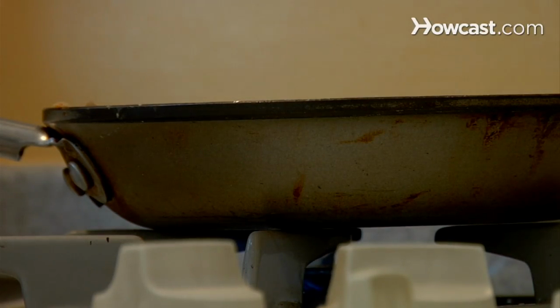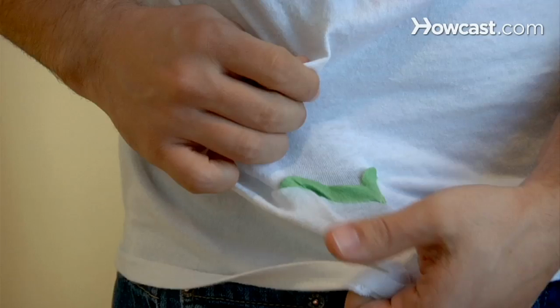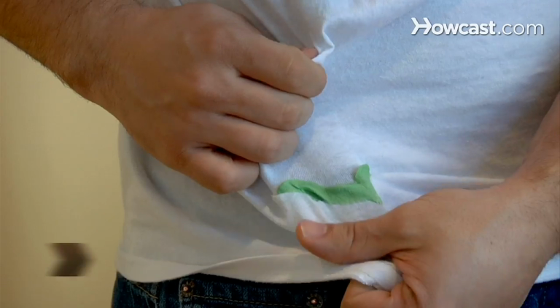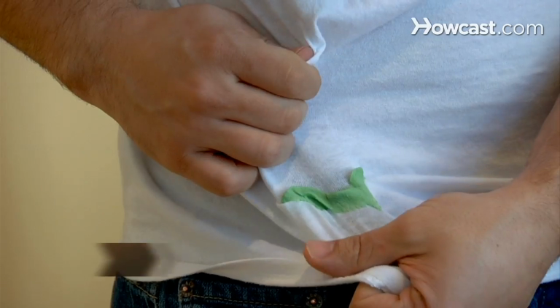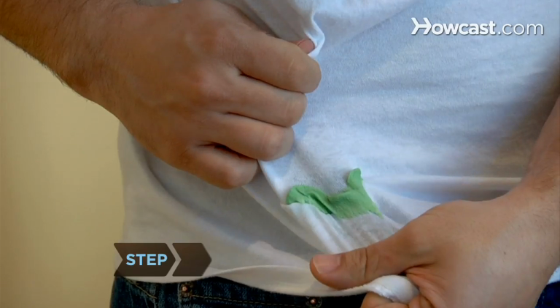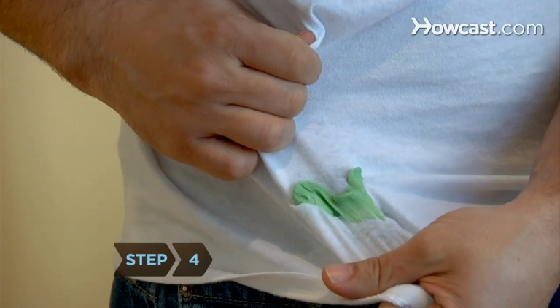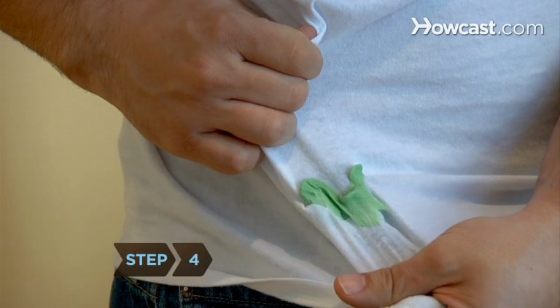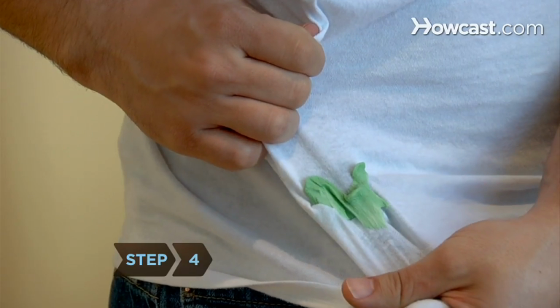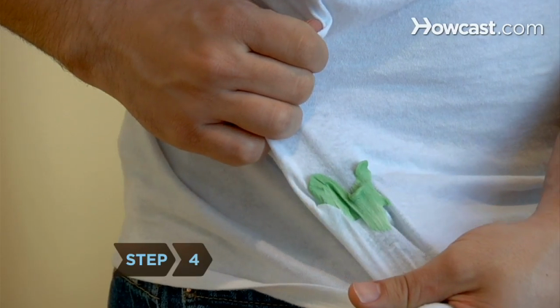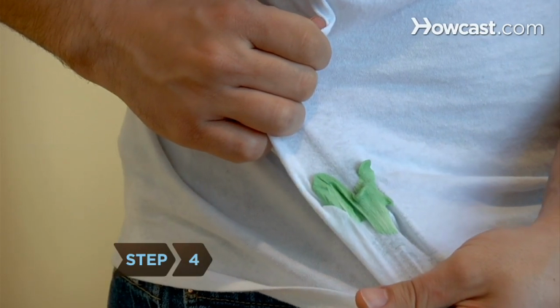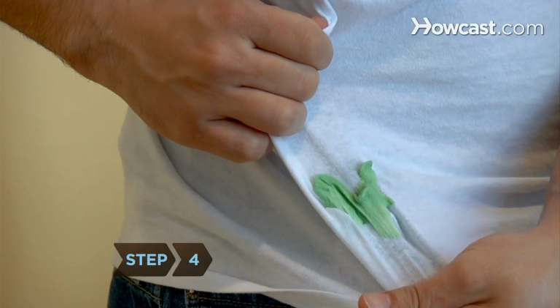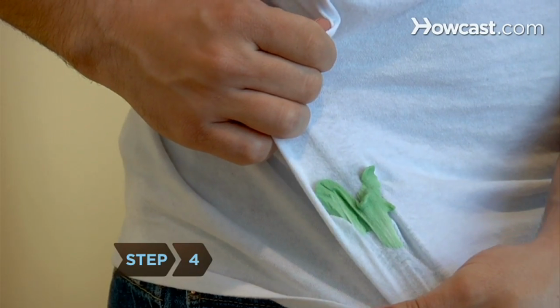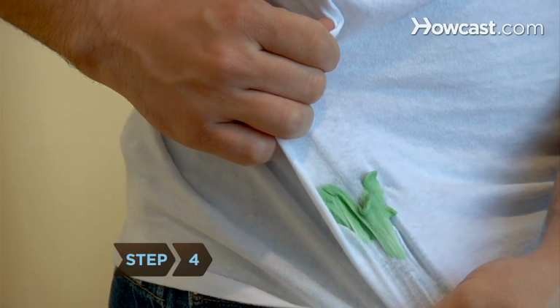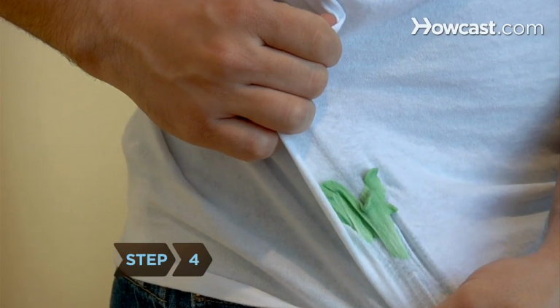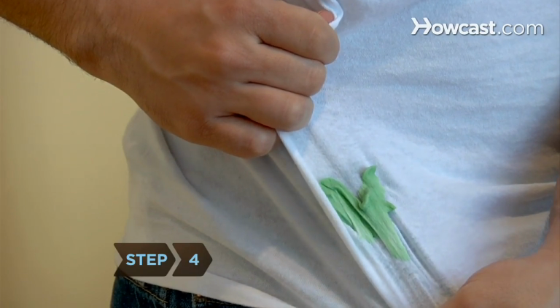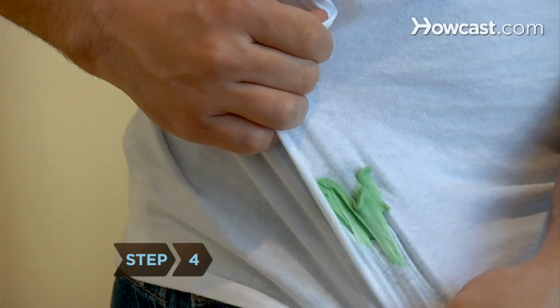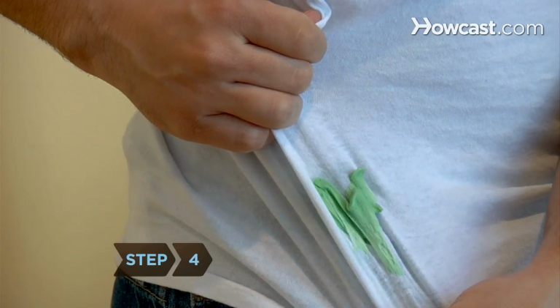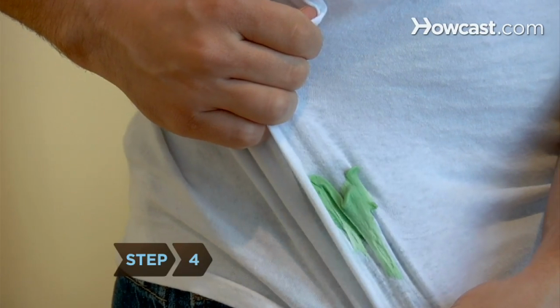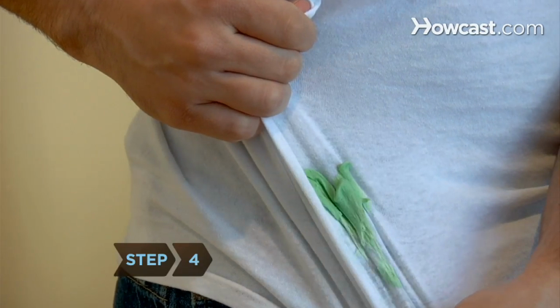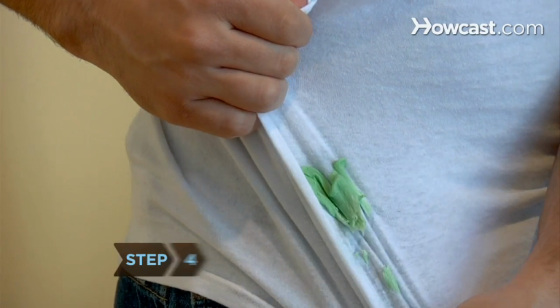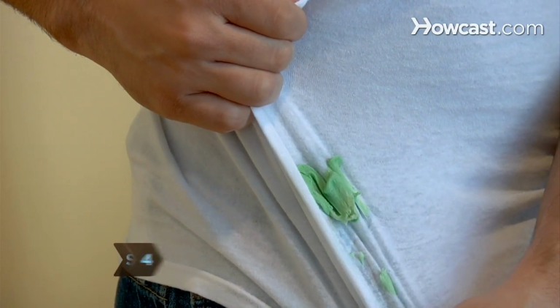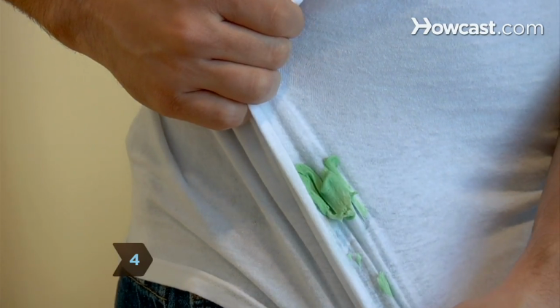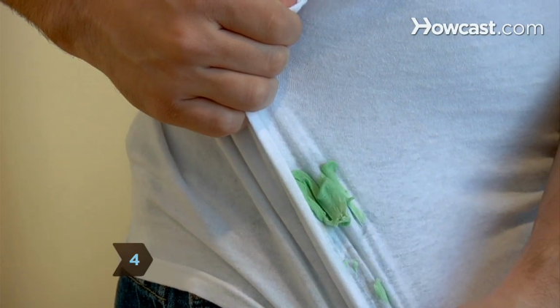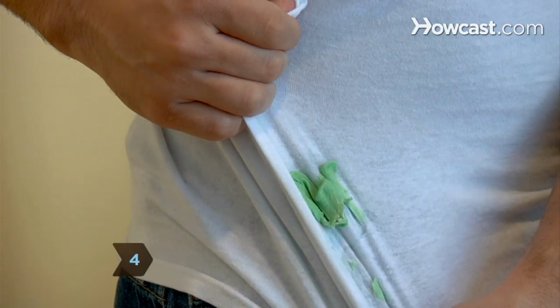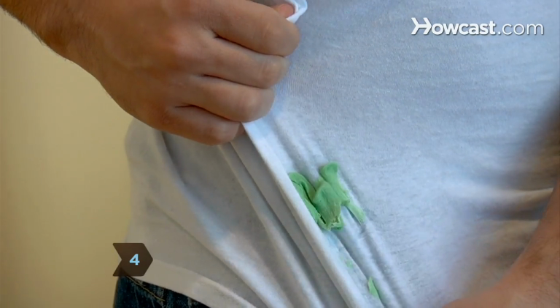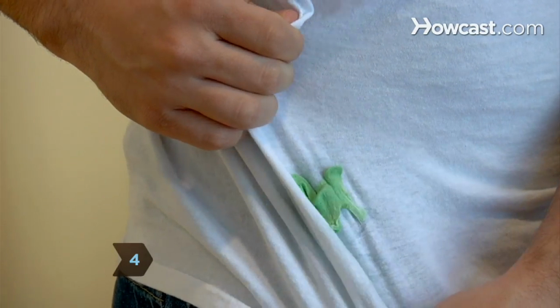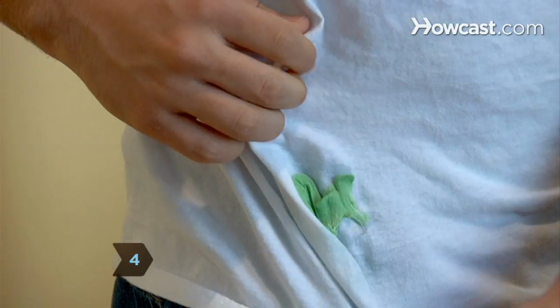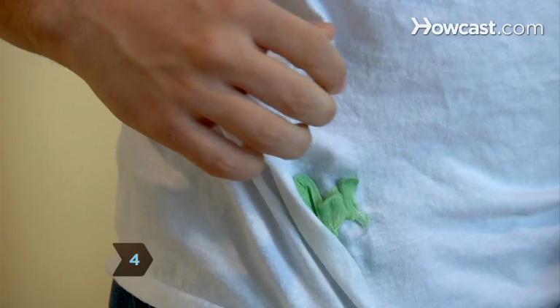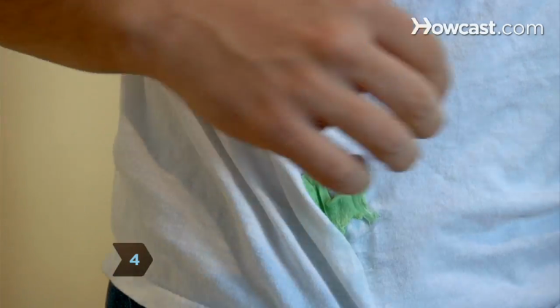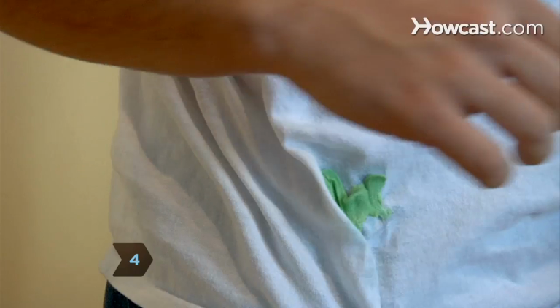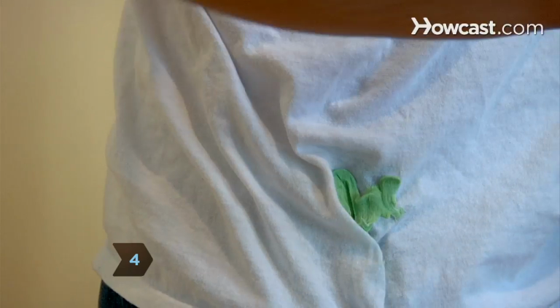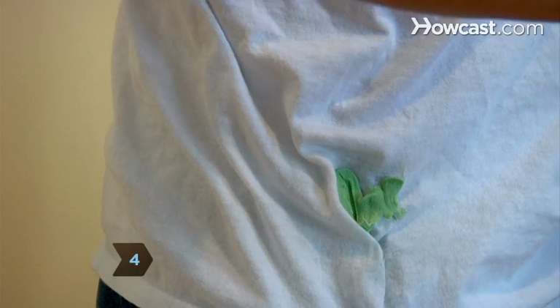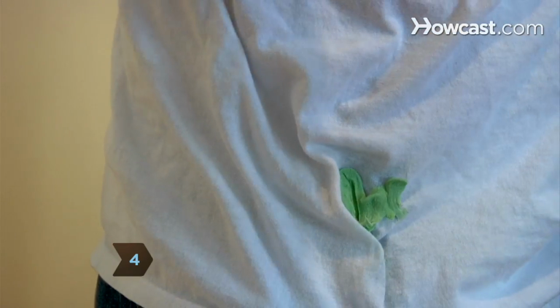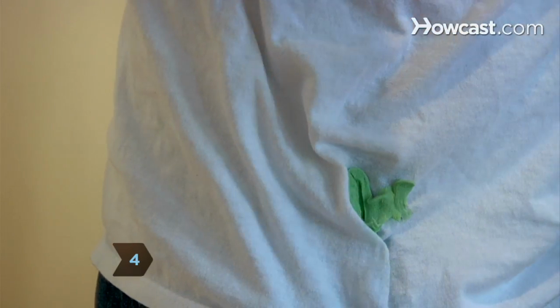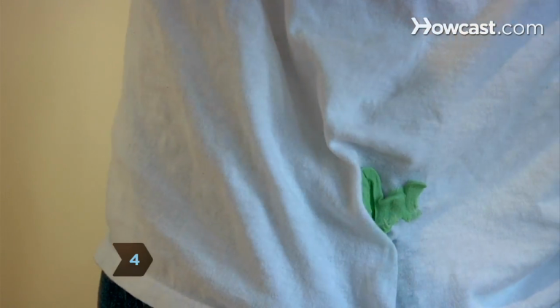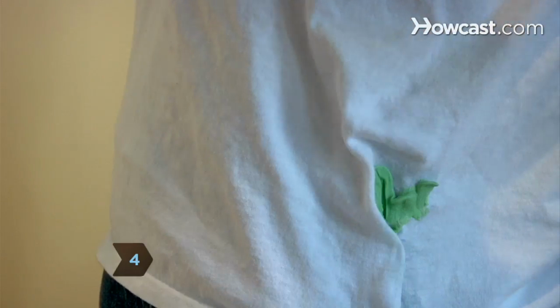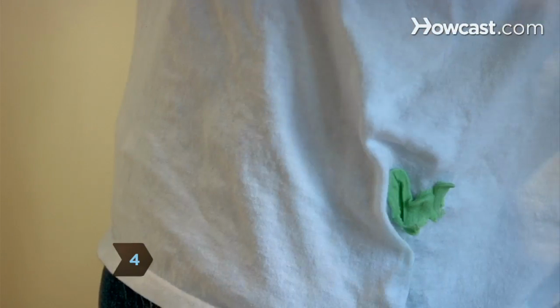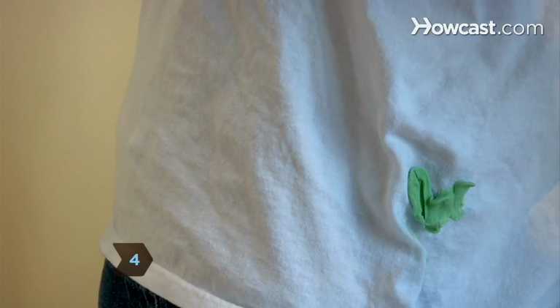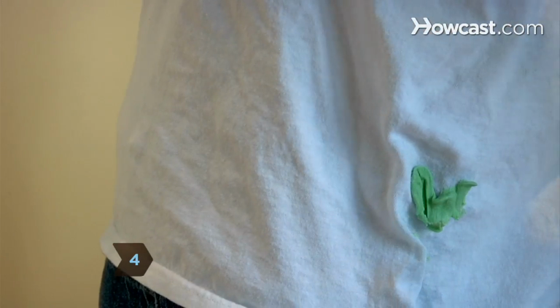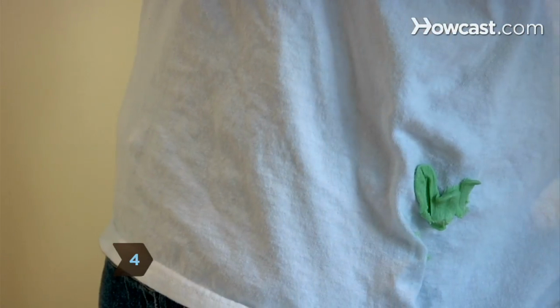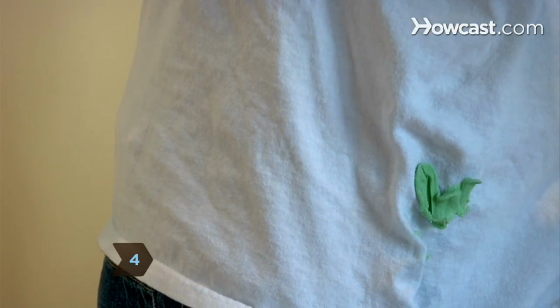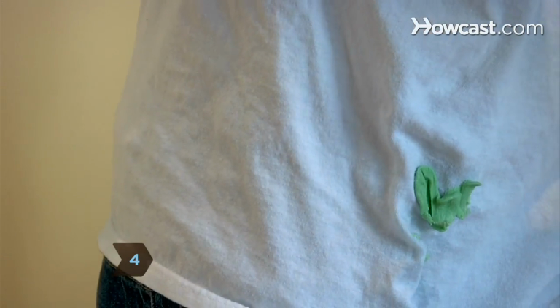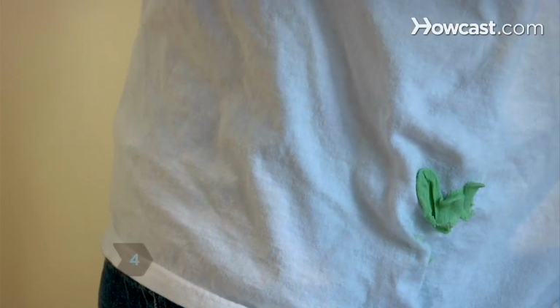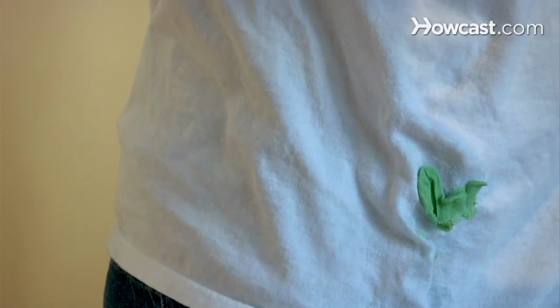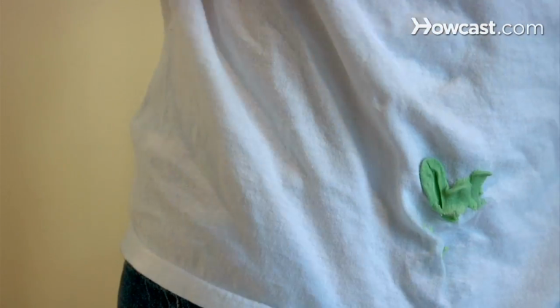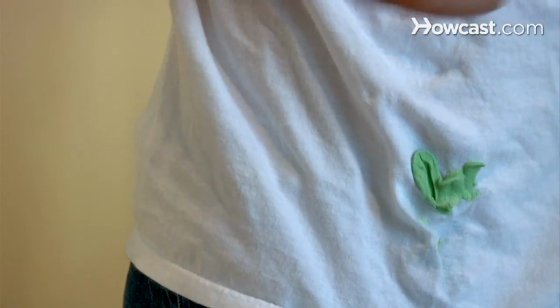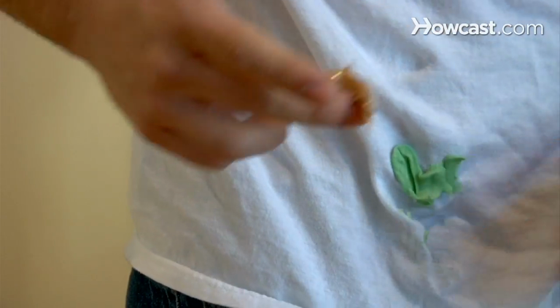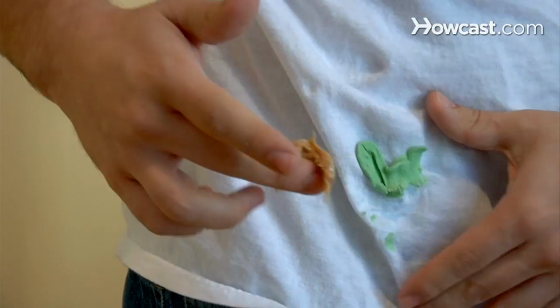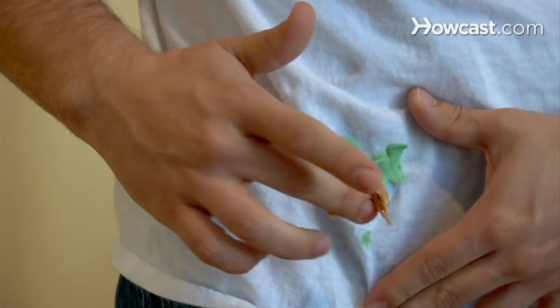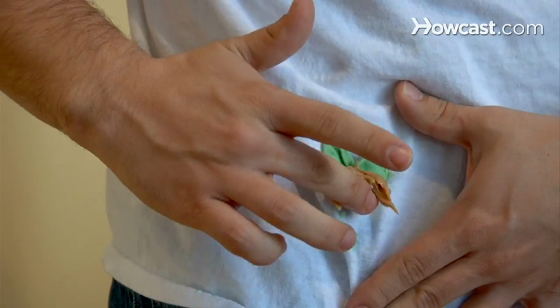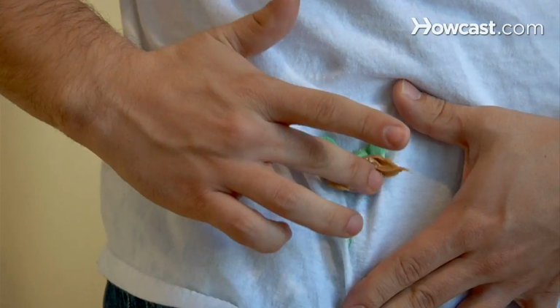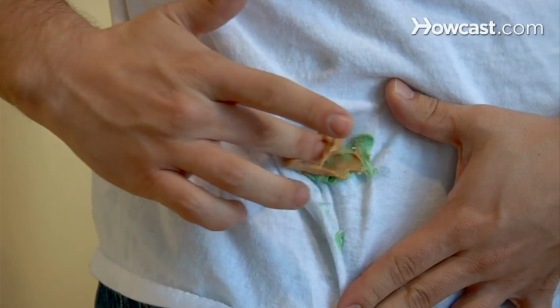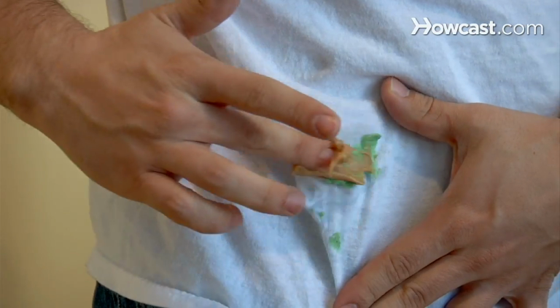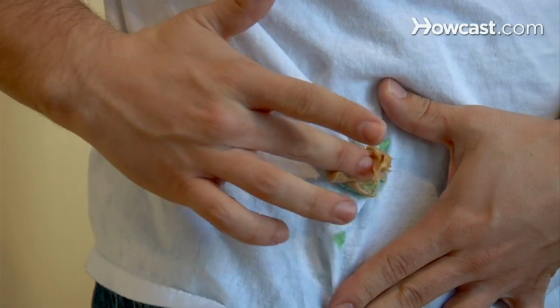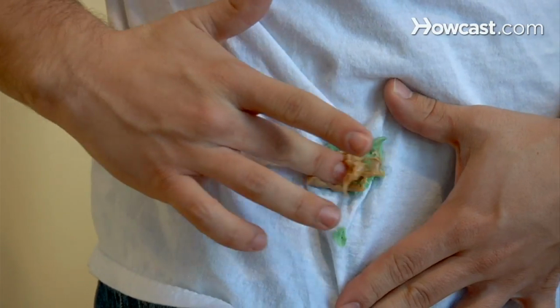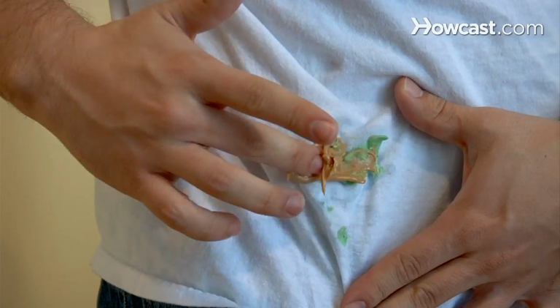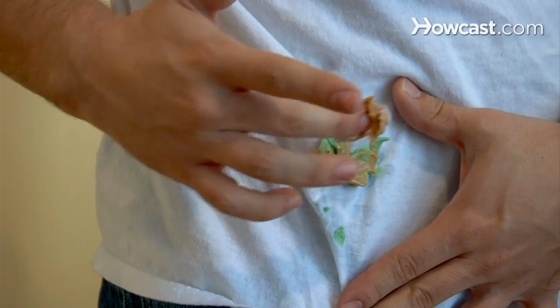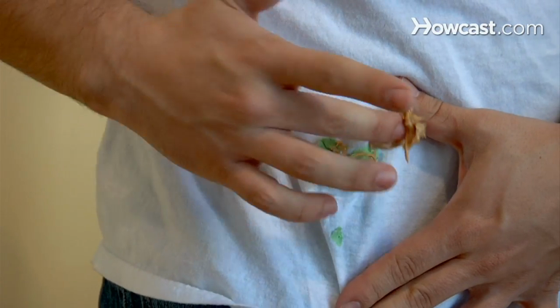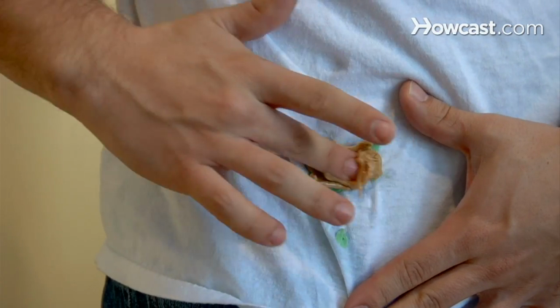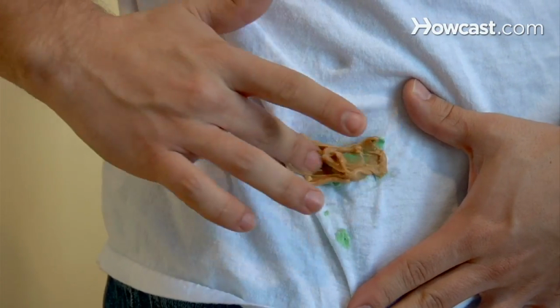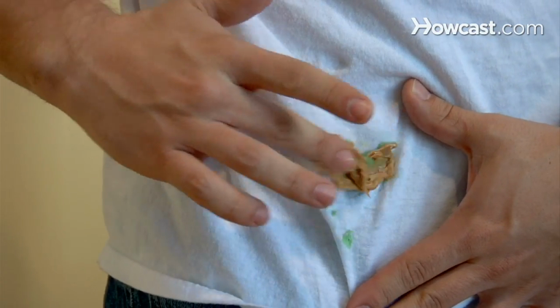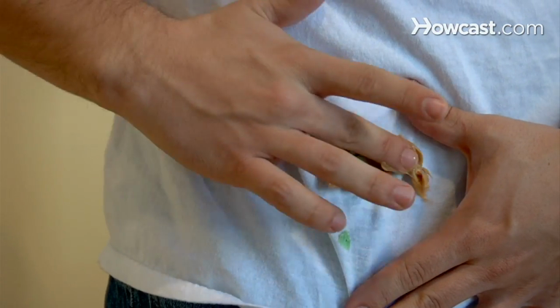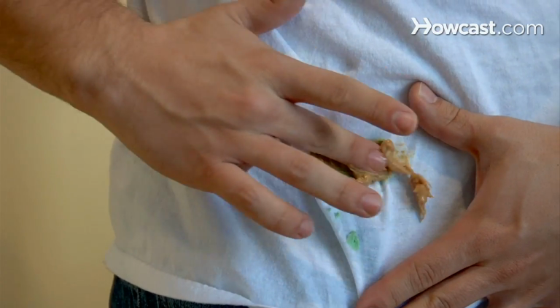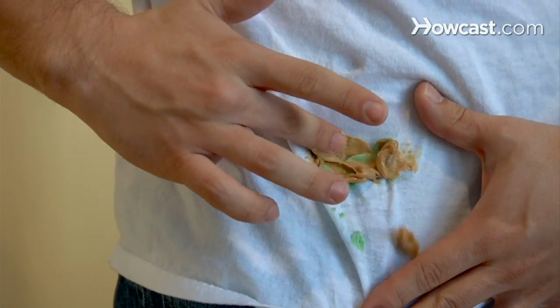Step 4. Use peanut butter to remove gum from your hair, carpet, and clothing. Rub the area with peanut butter until it comes out.